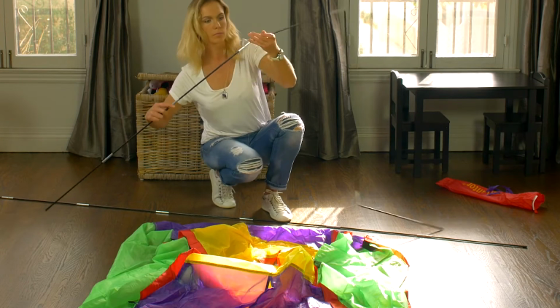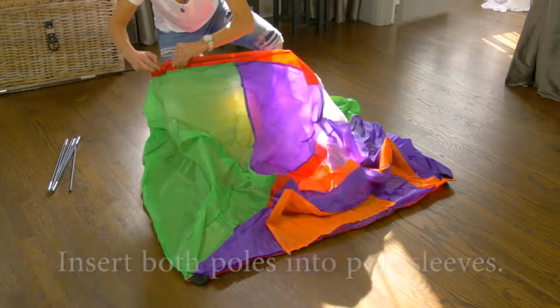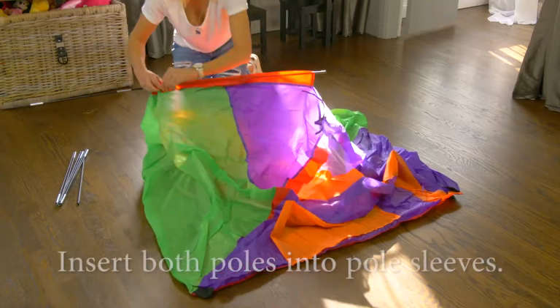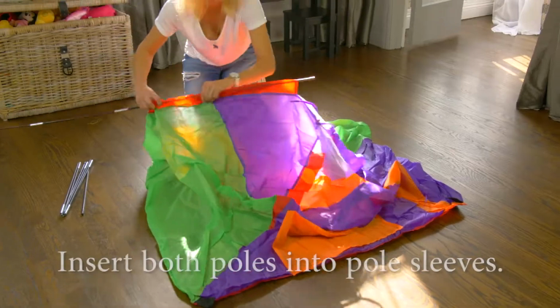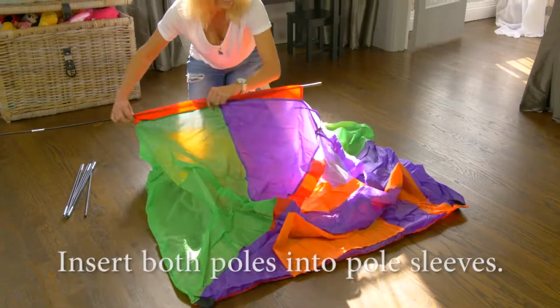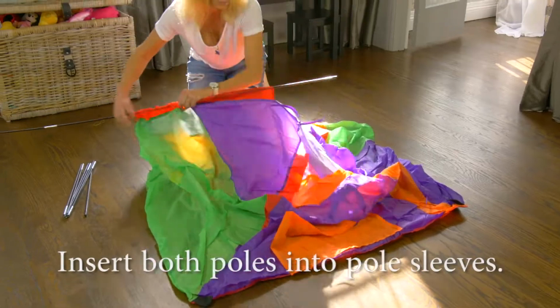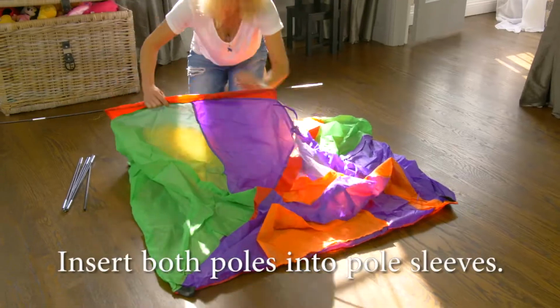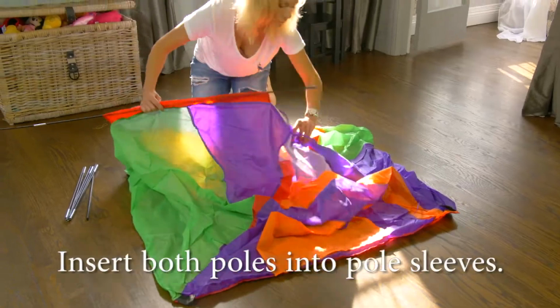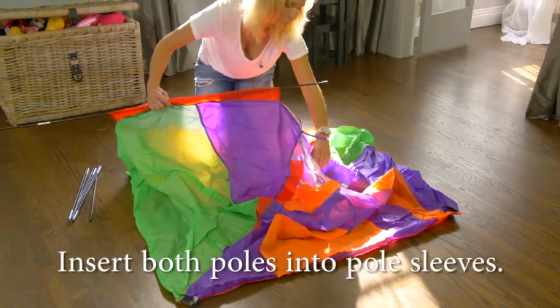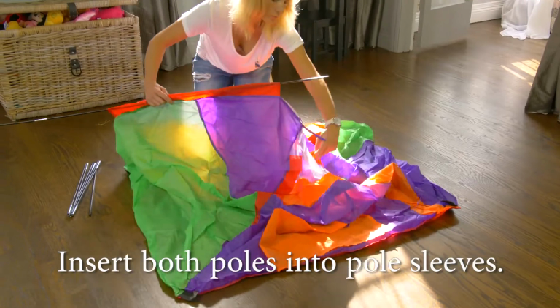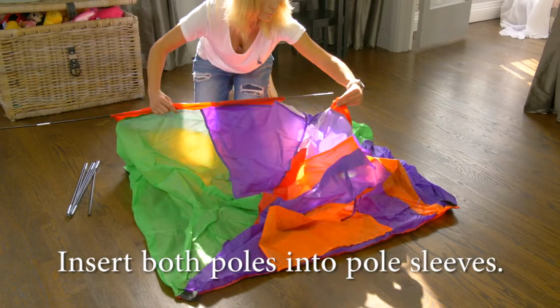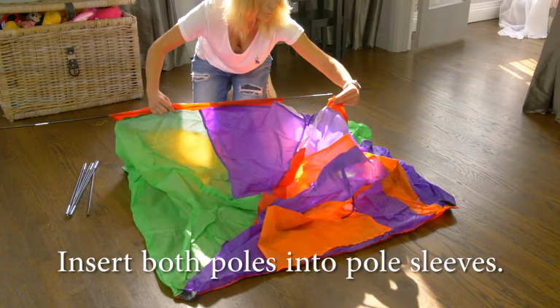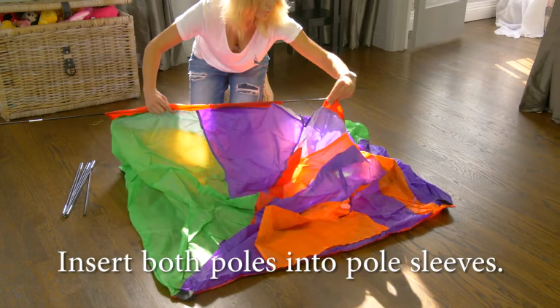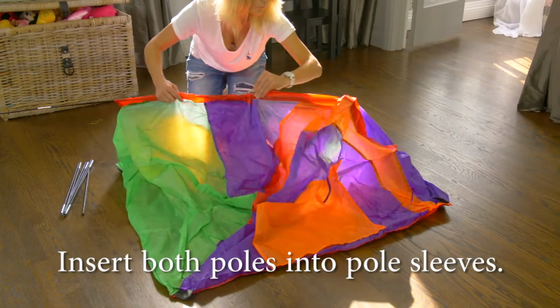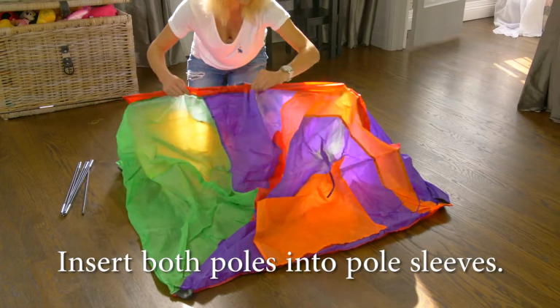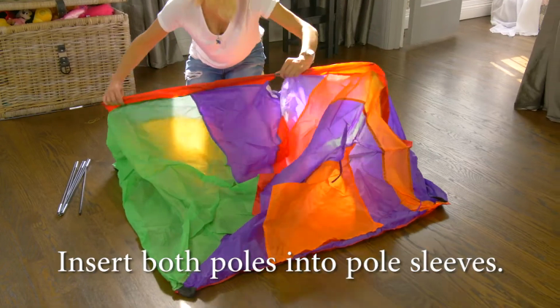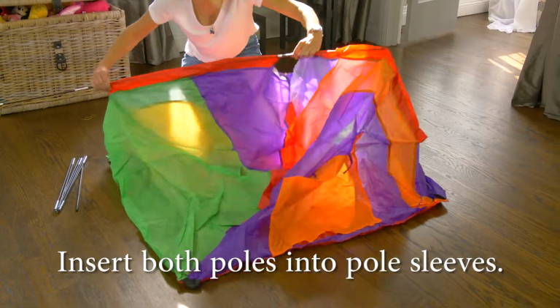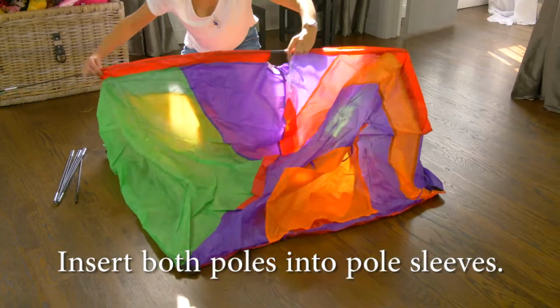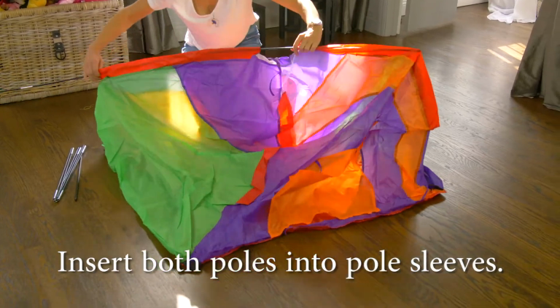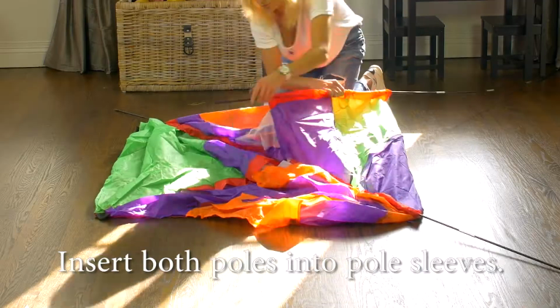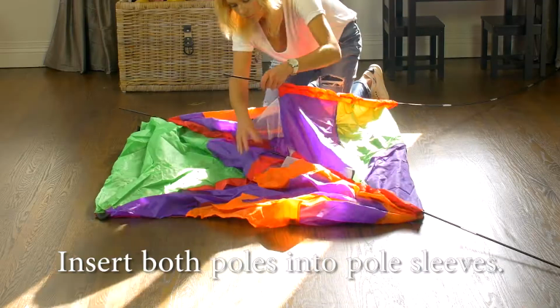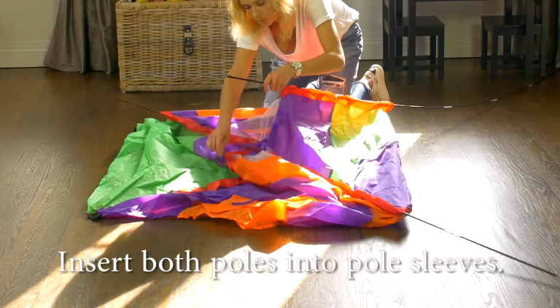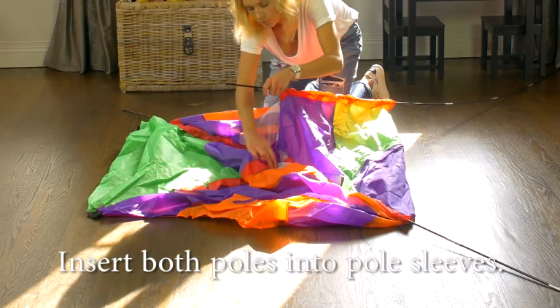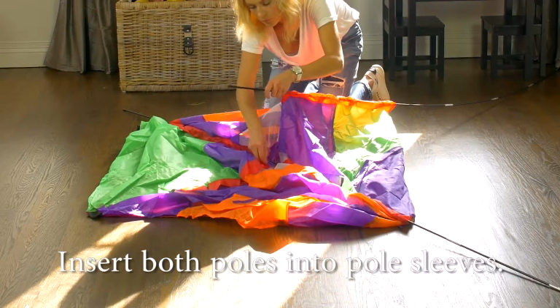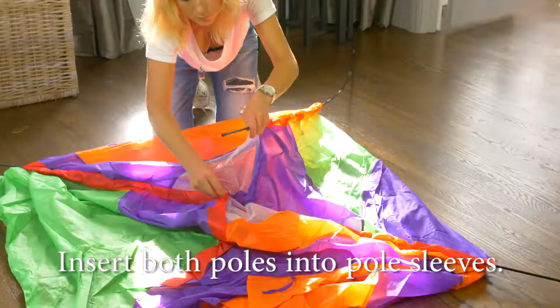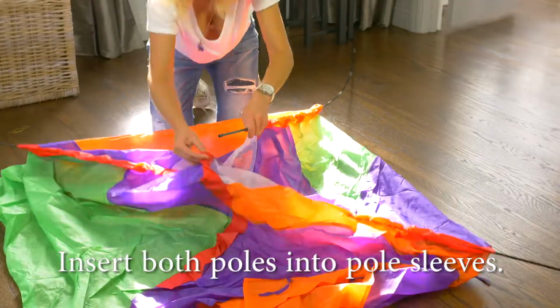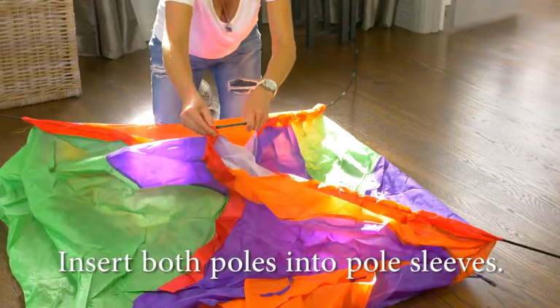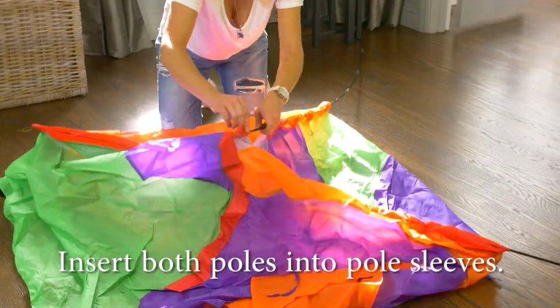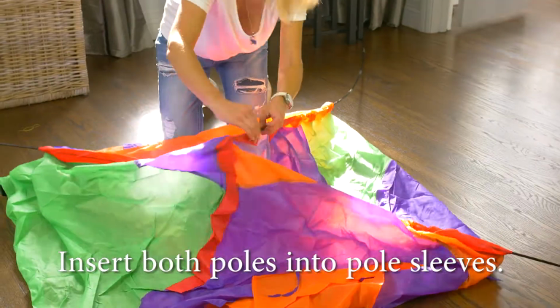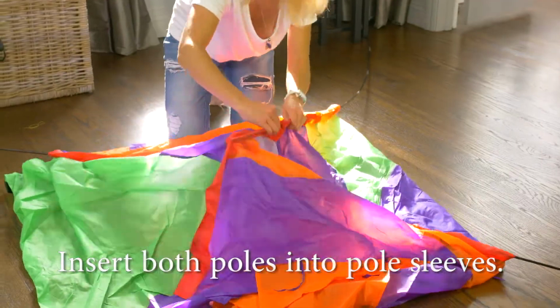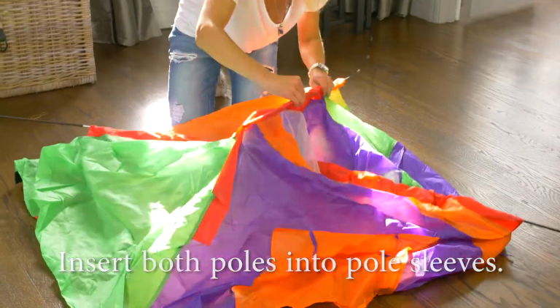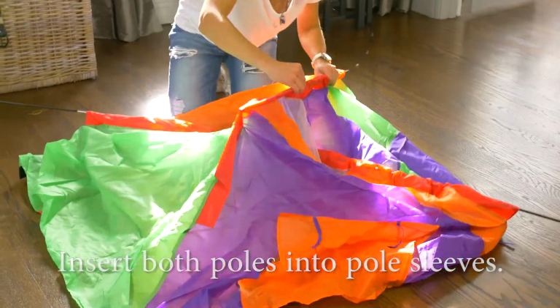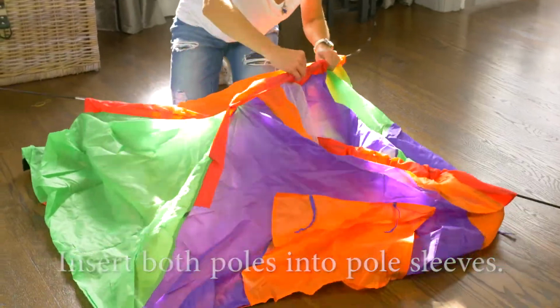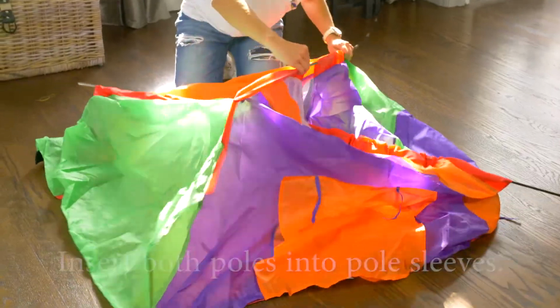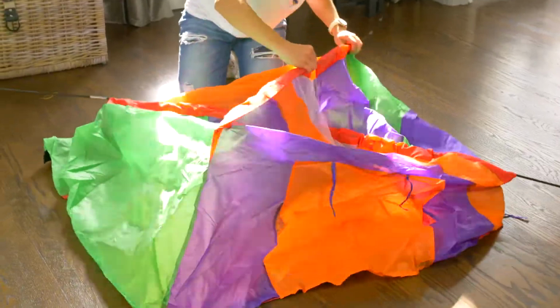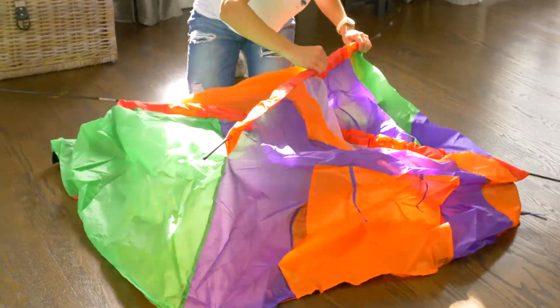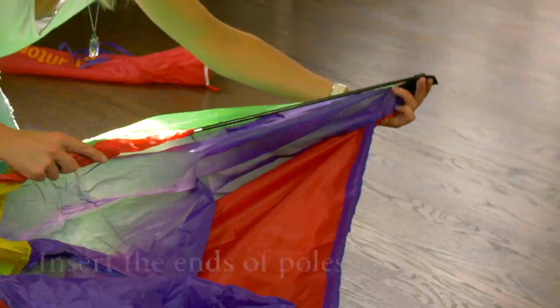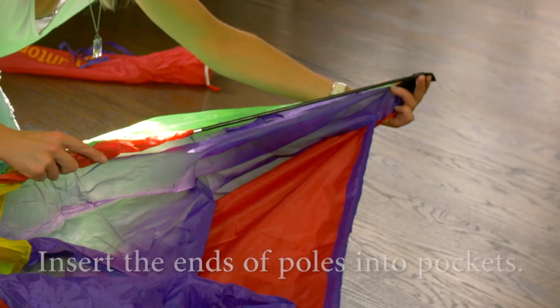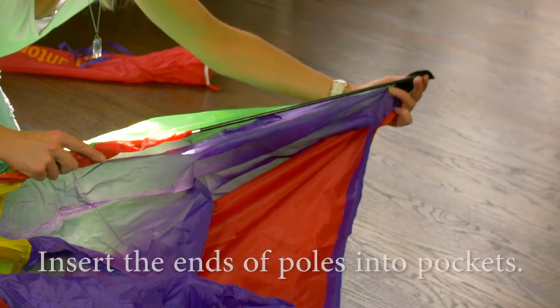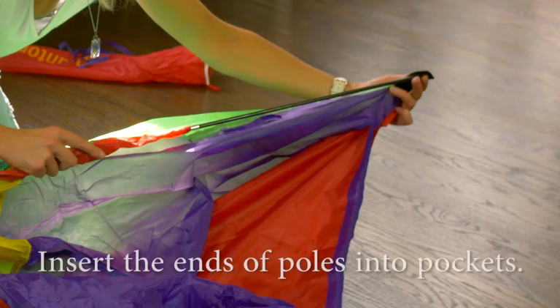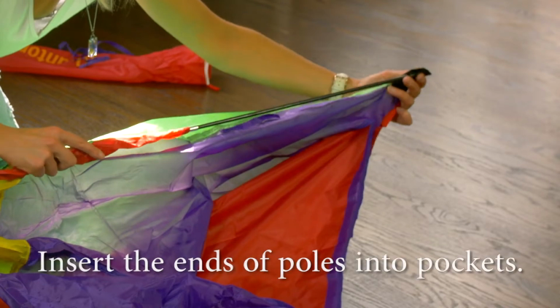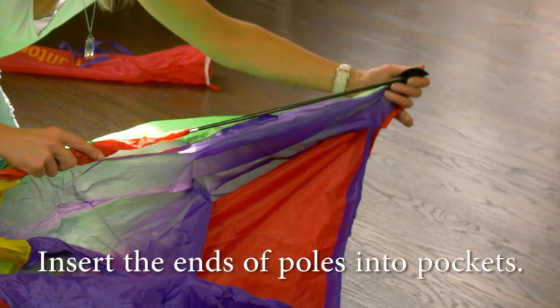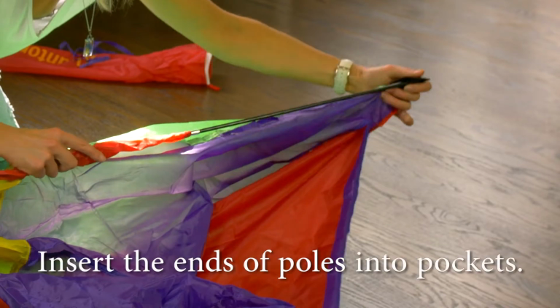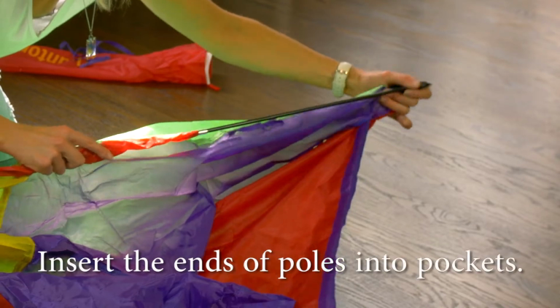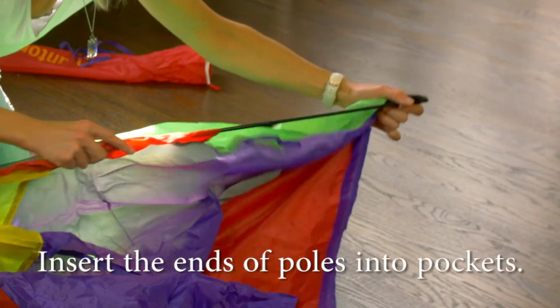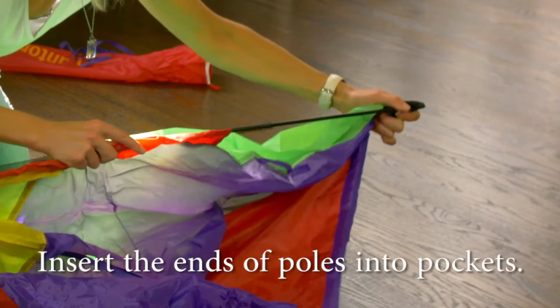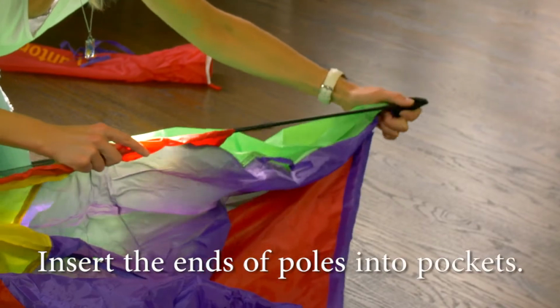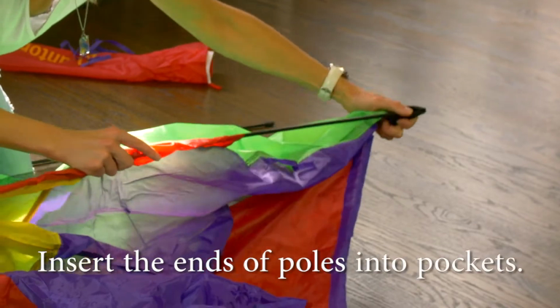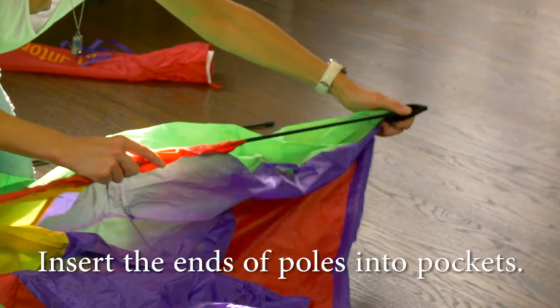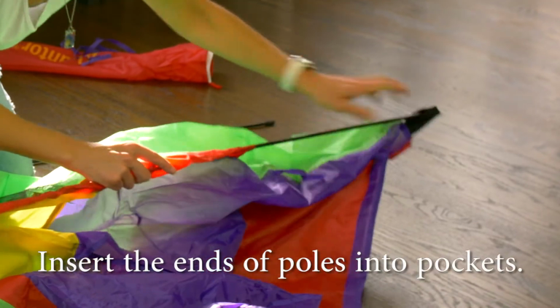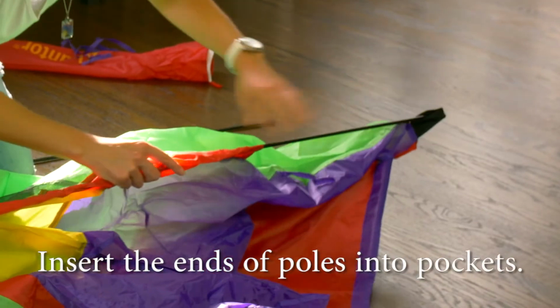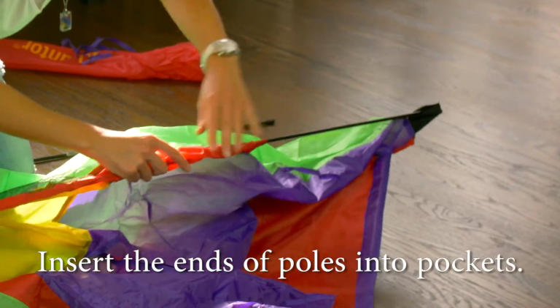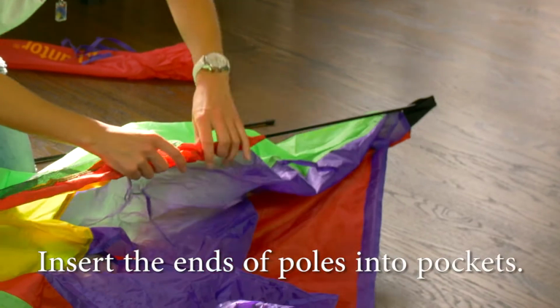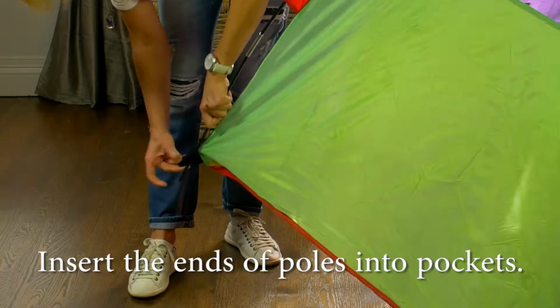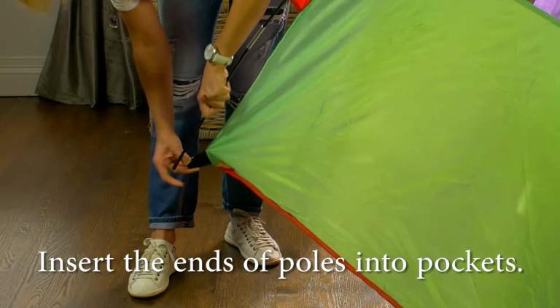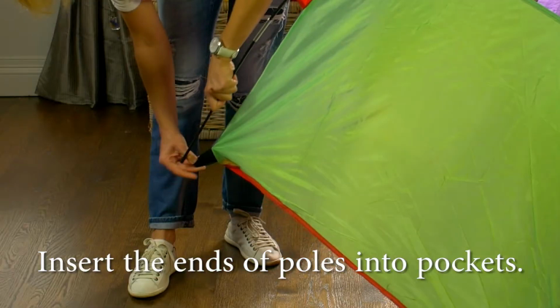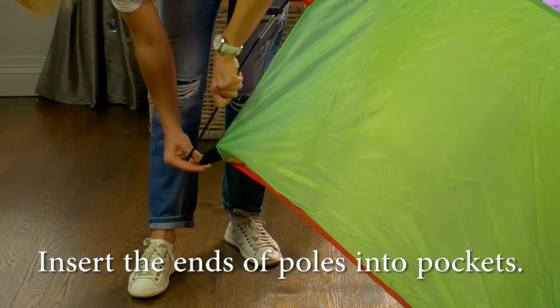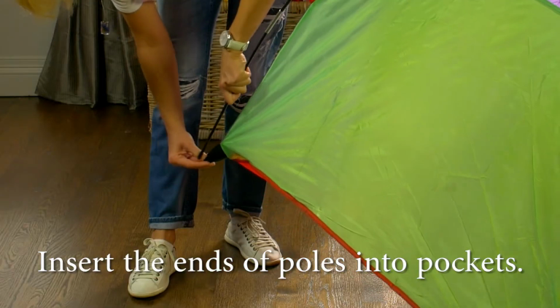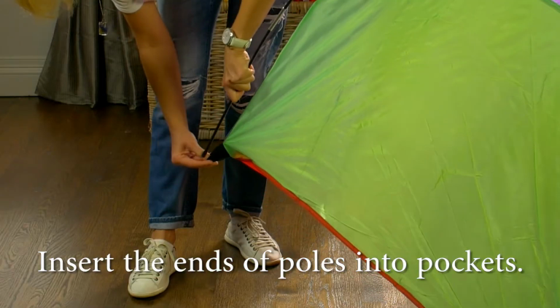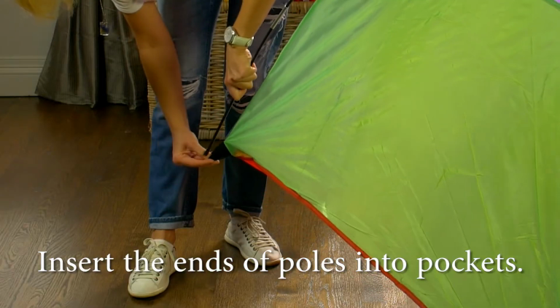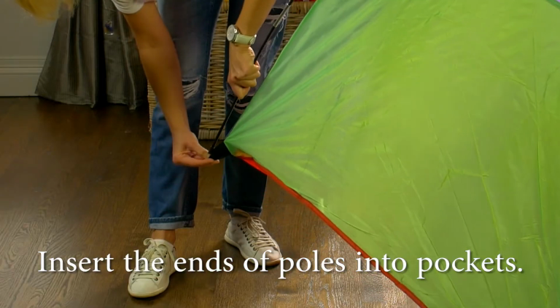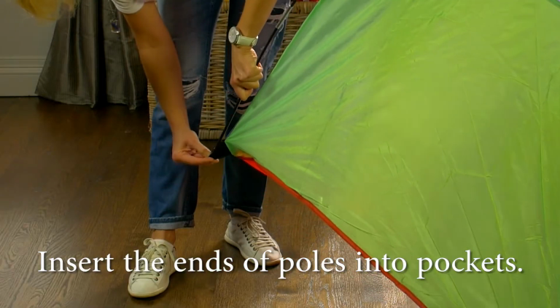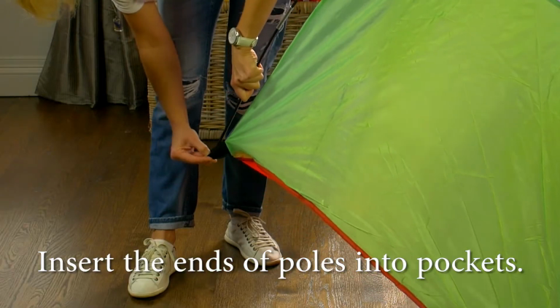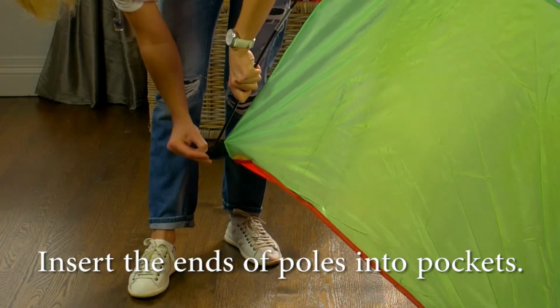Insert both poles through both of the pole sleeves, then insert the ends of the poles into the pockets.